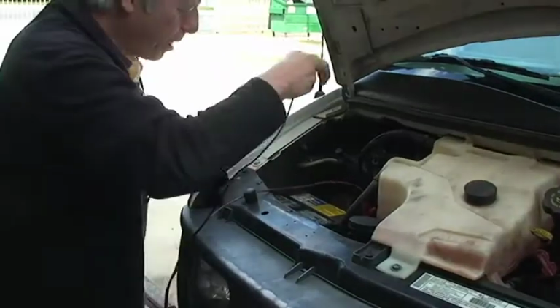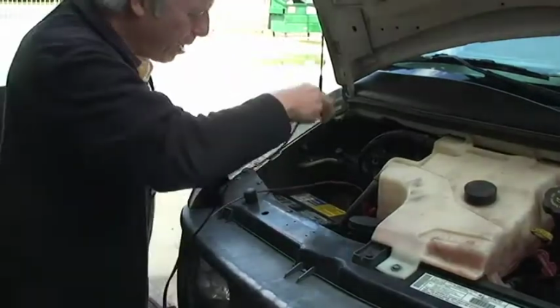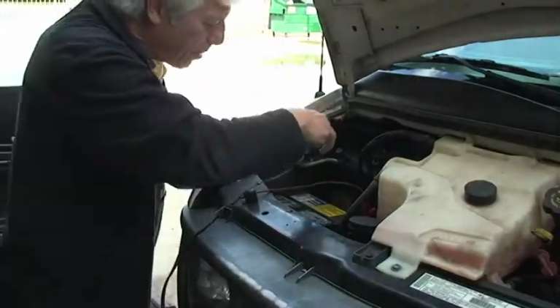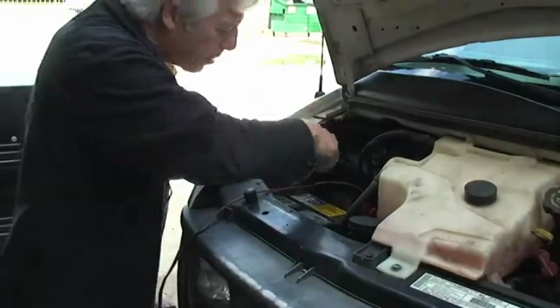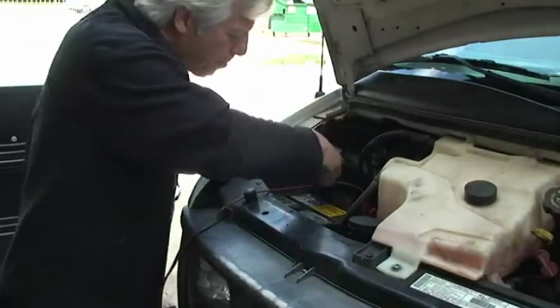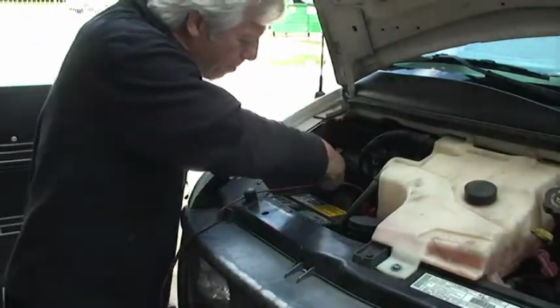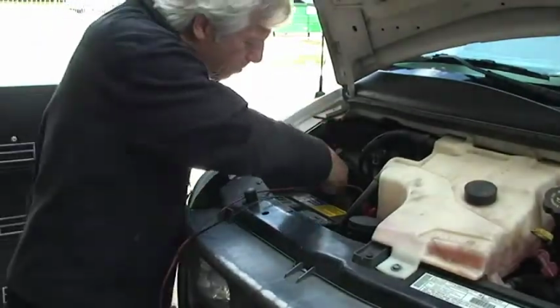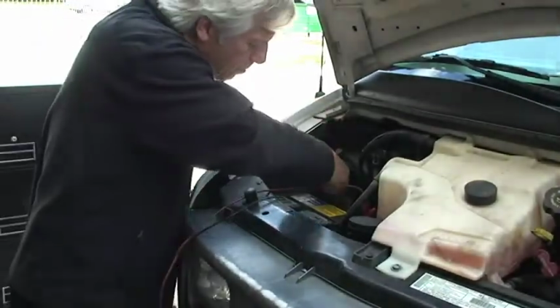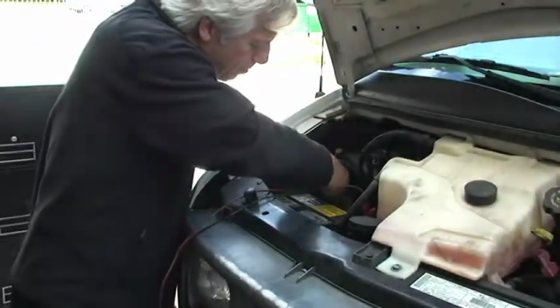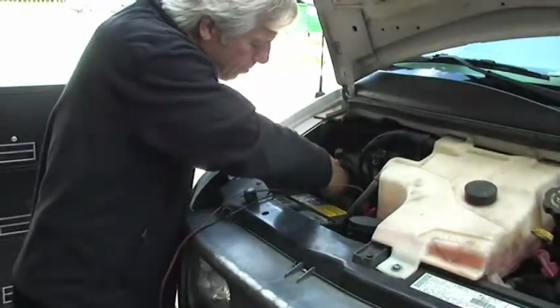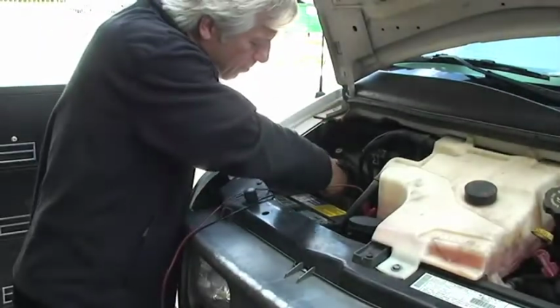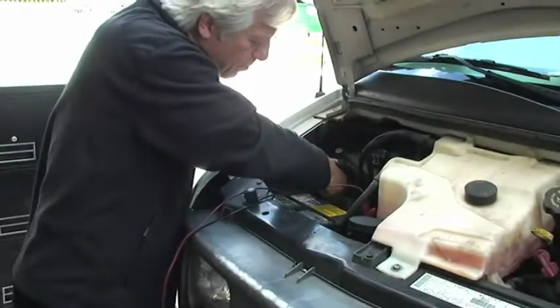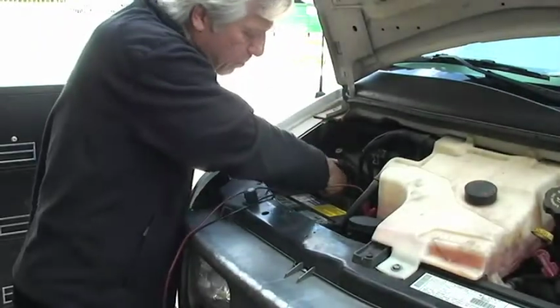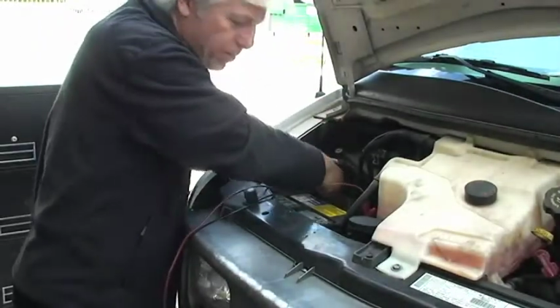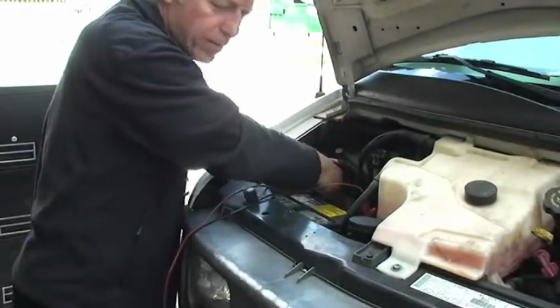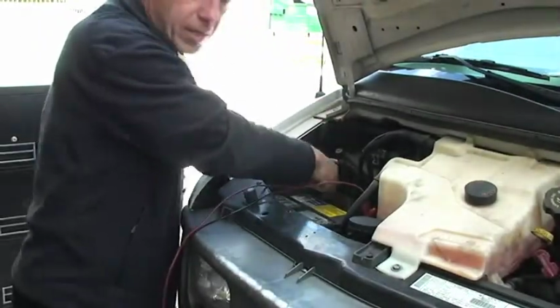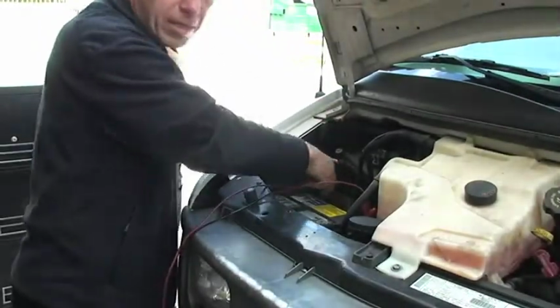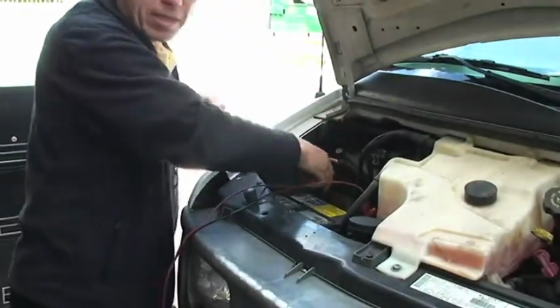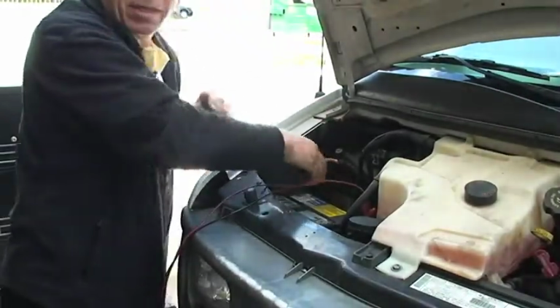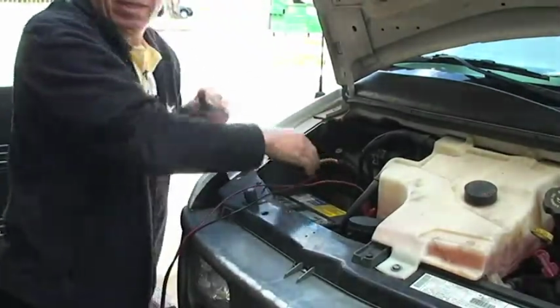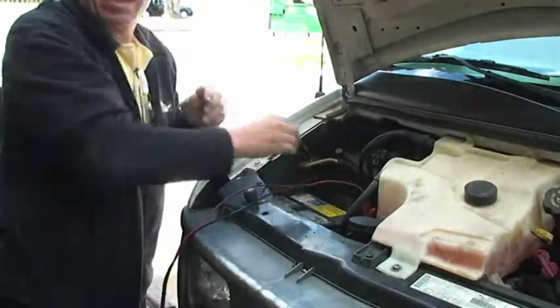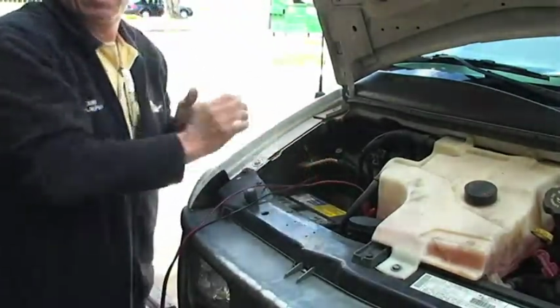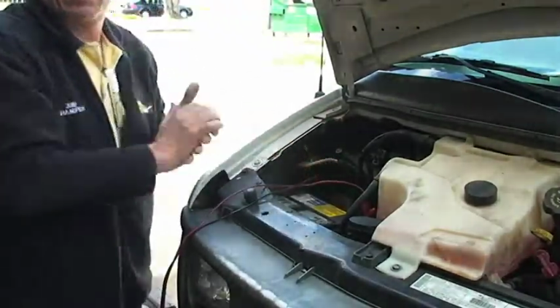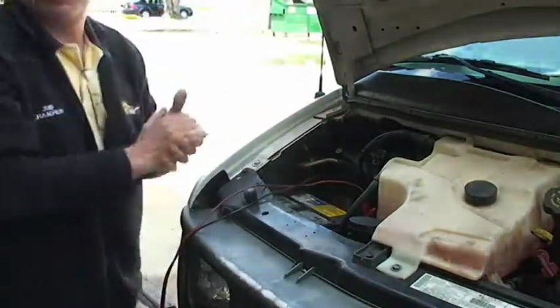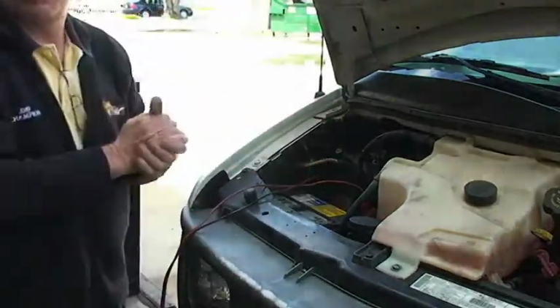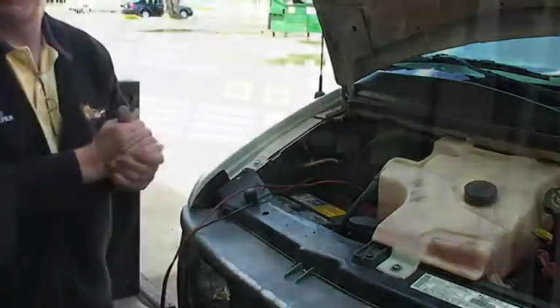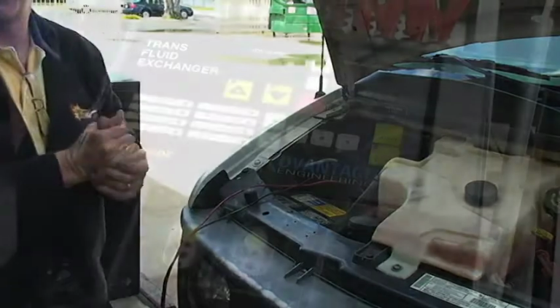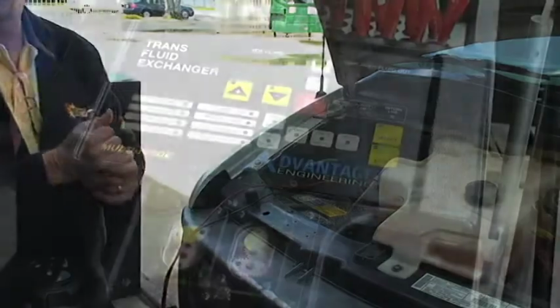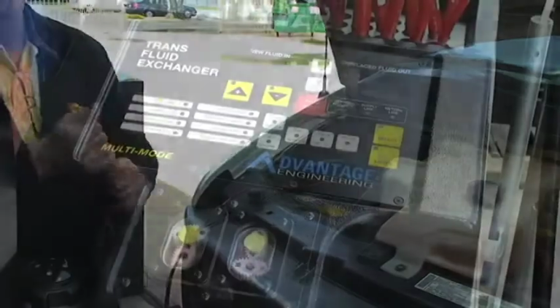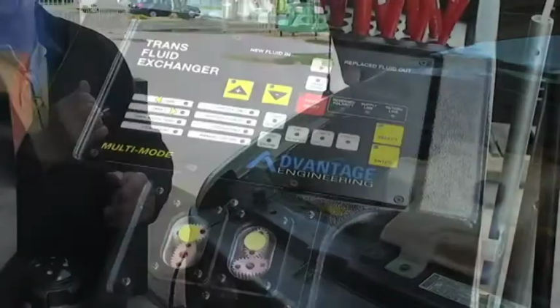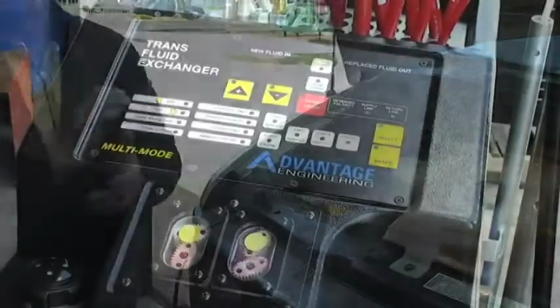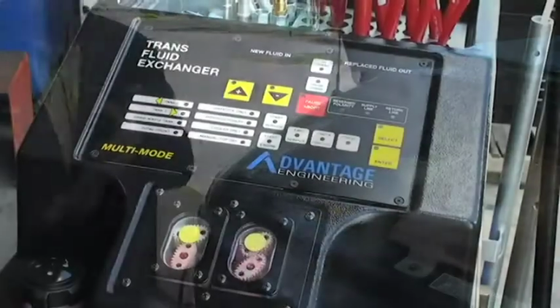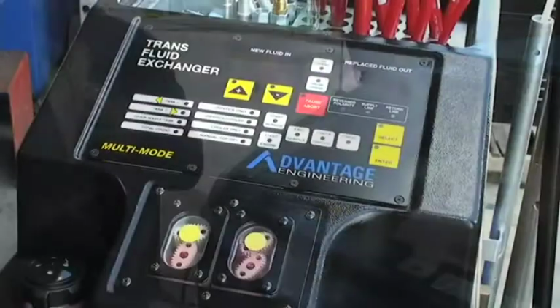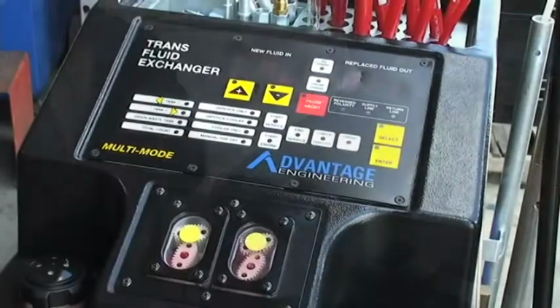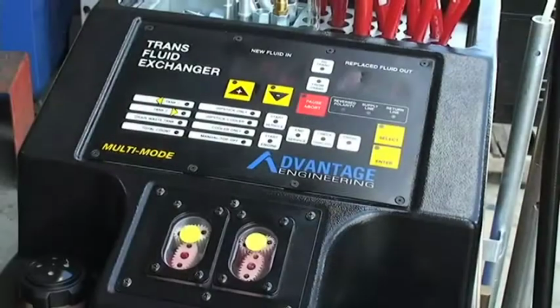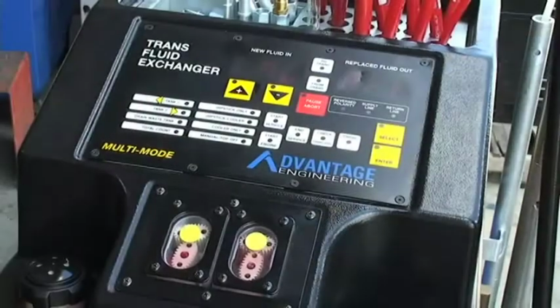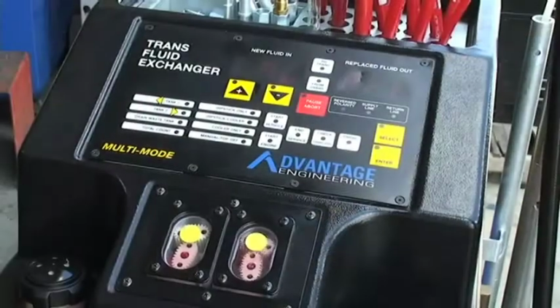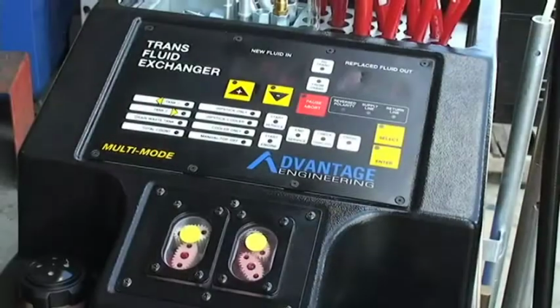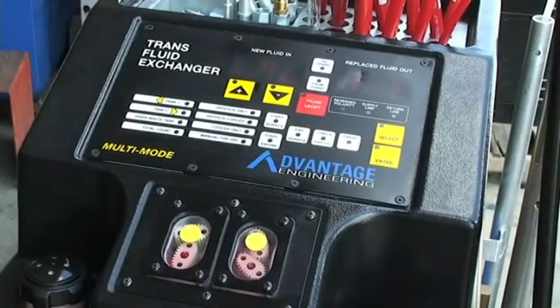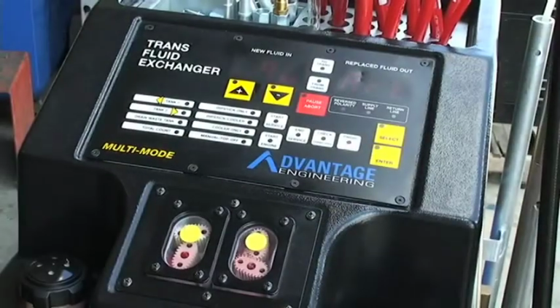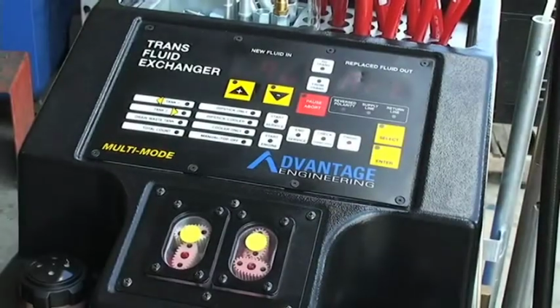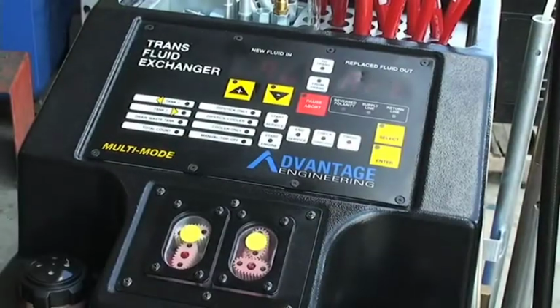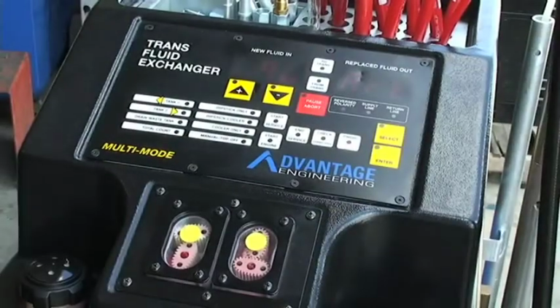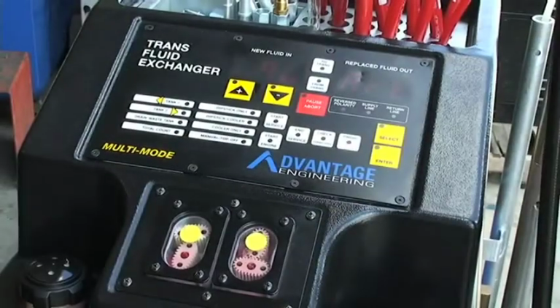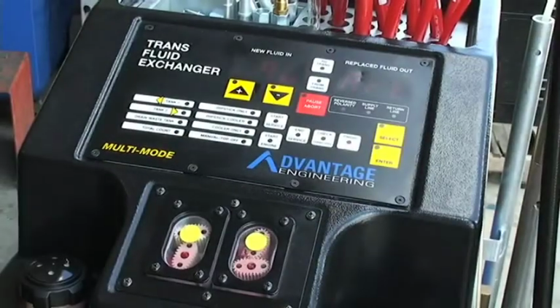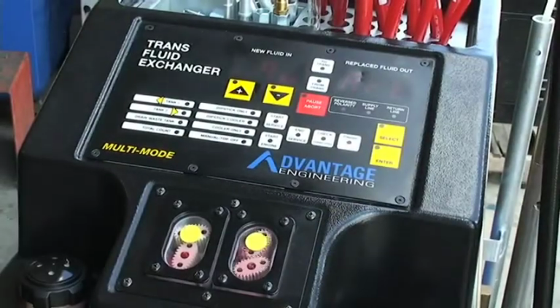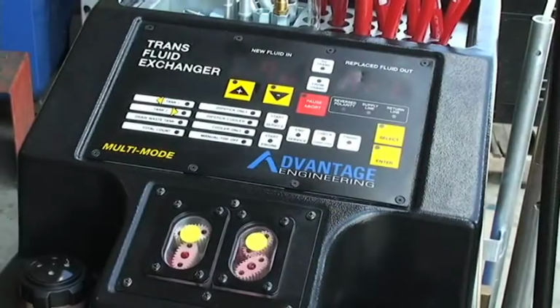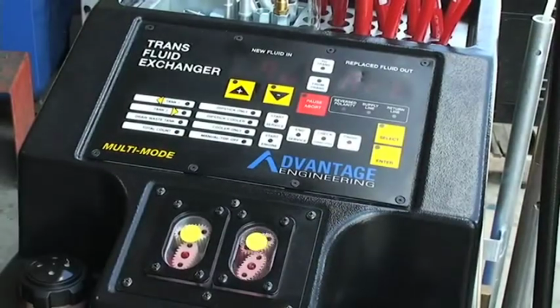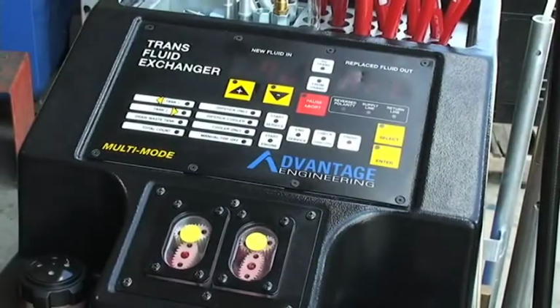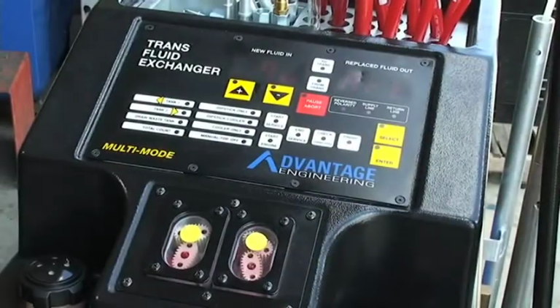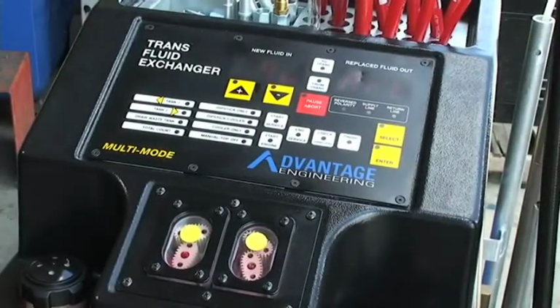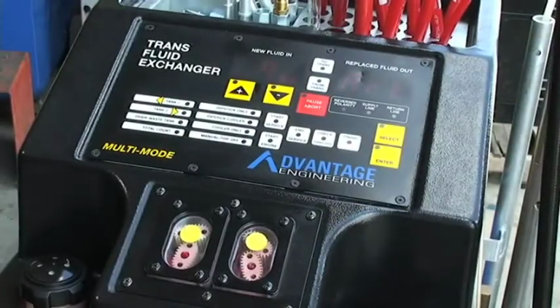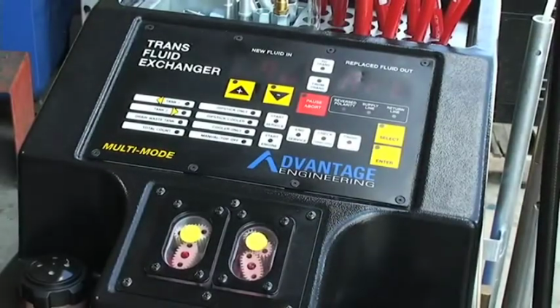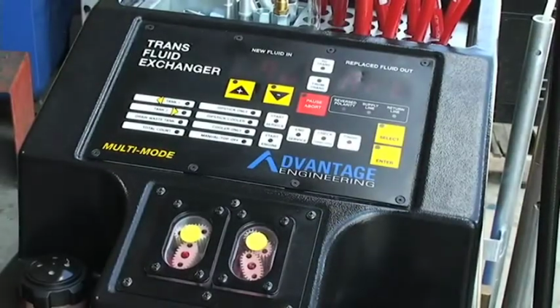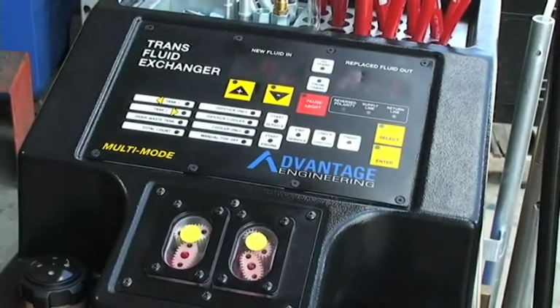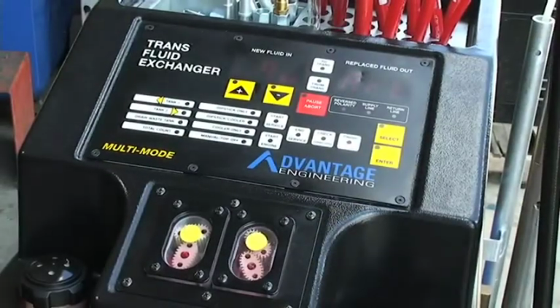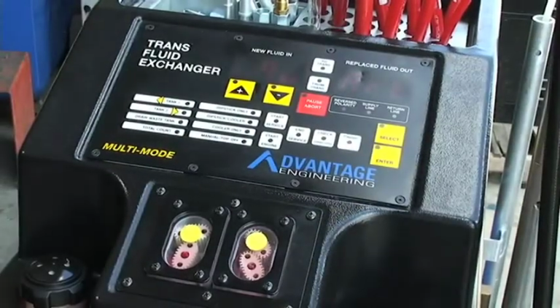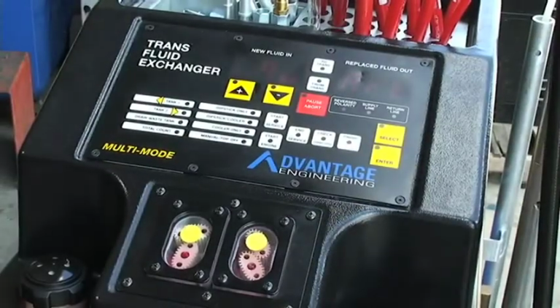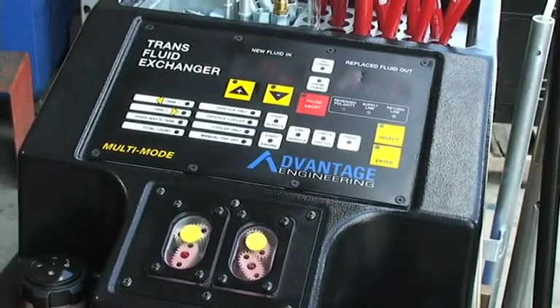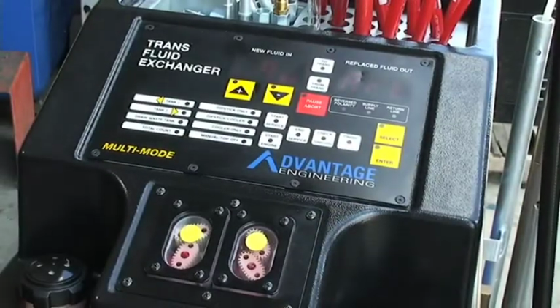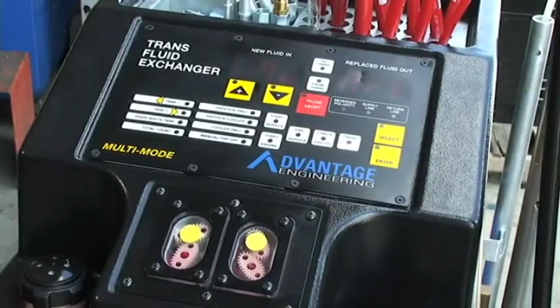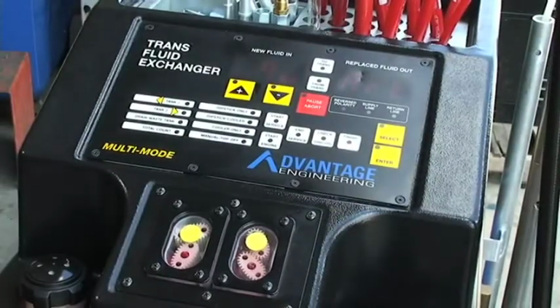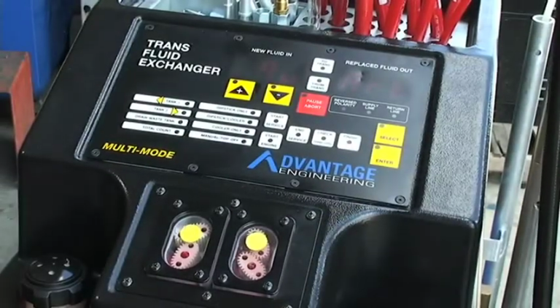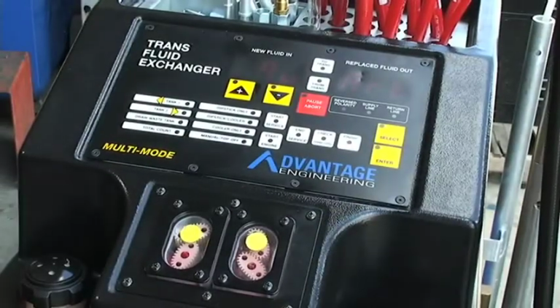Begin by powering up the machine to a 12VDC power source. The machine will beep and self-test.